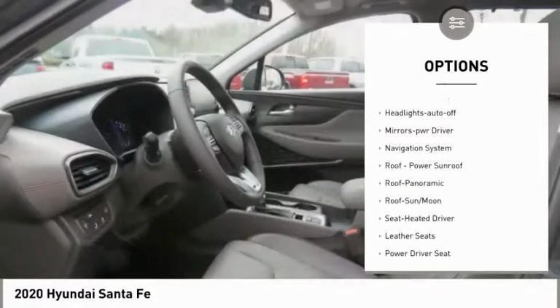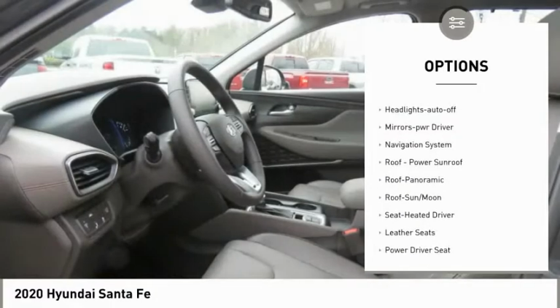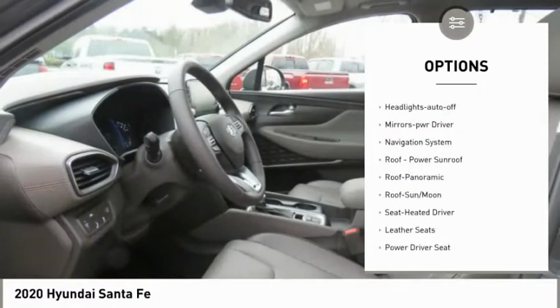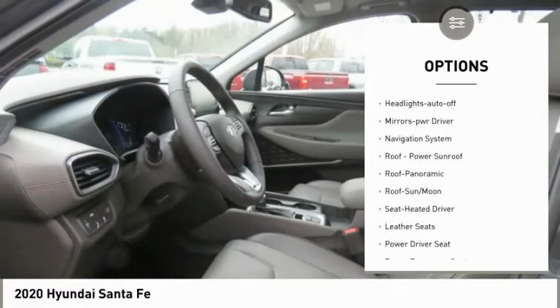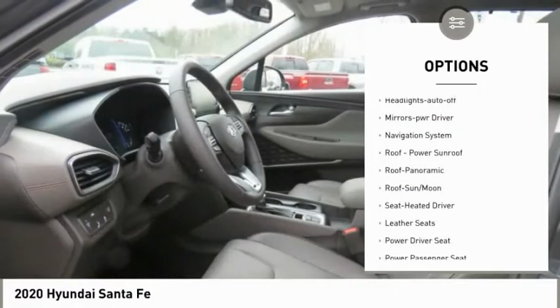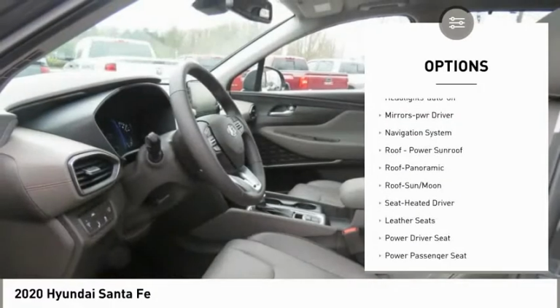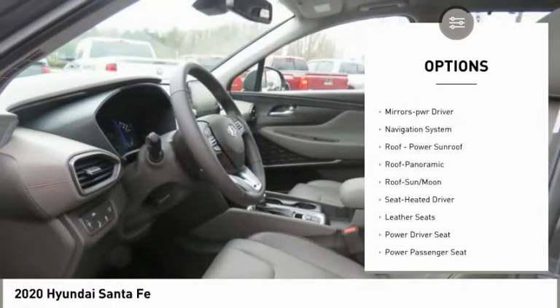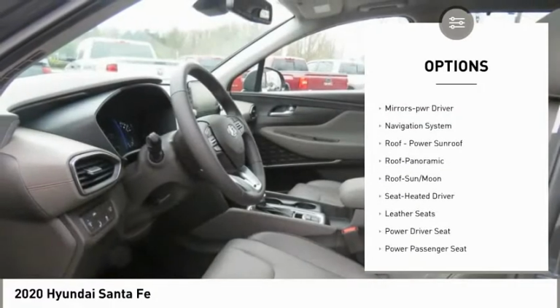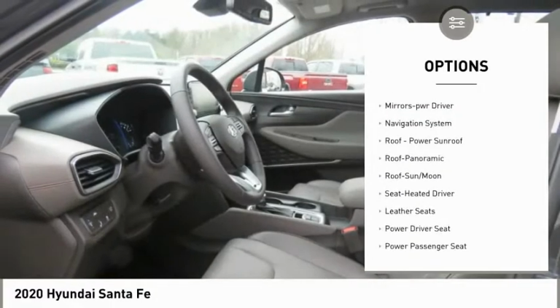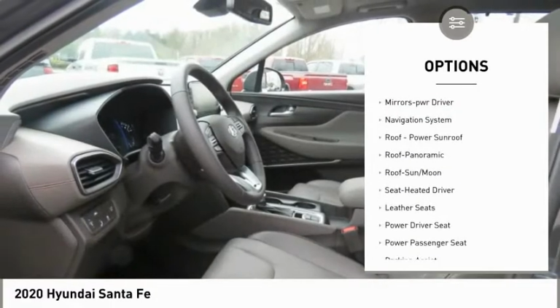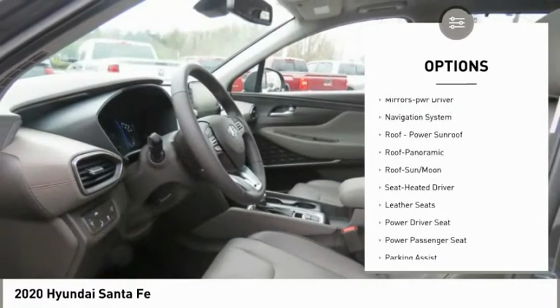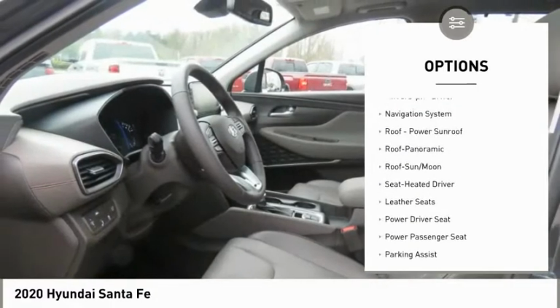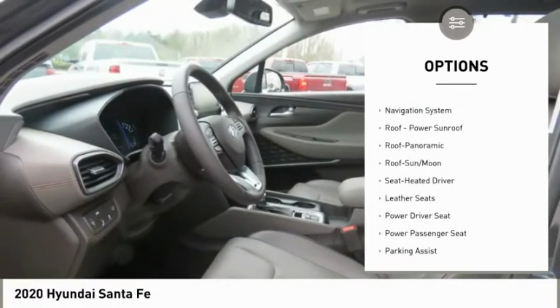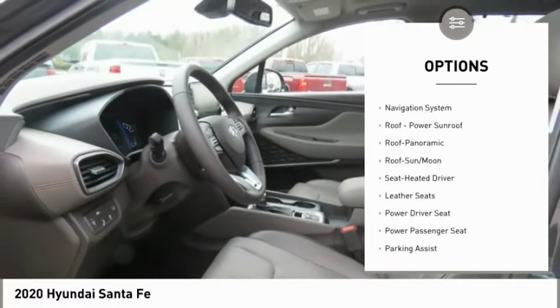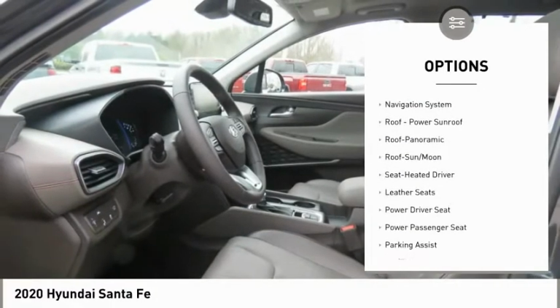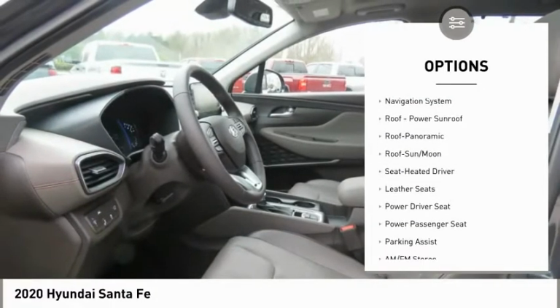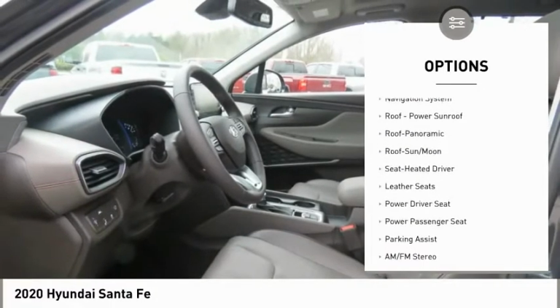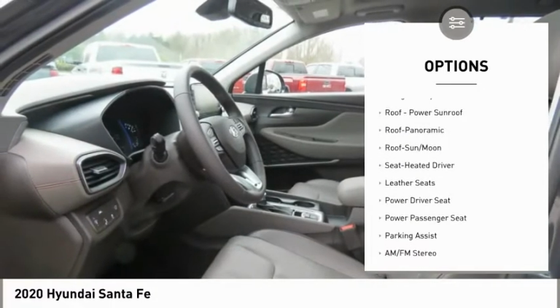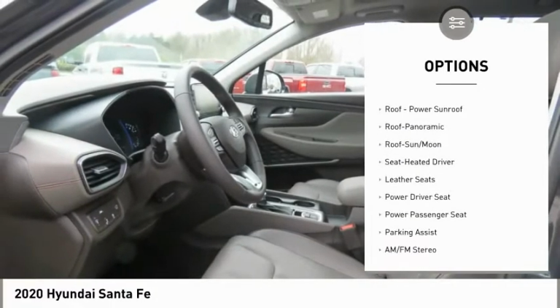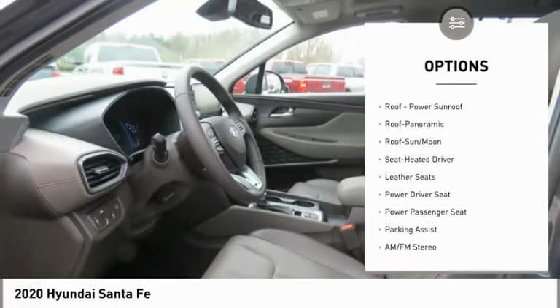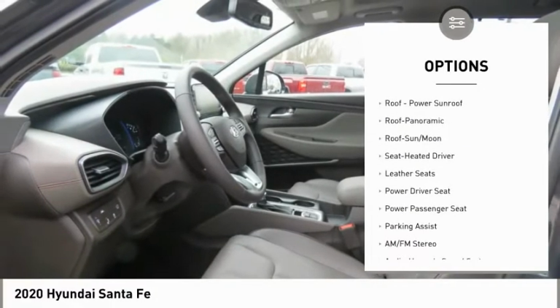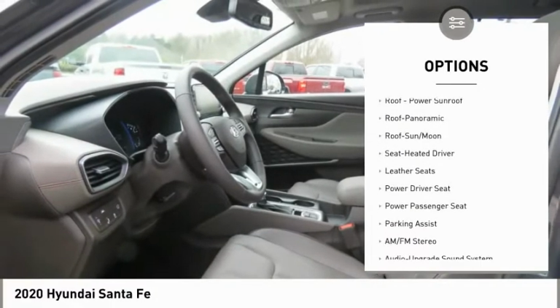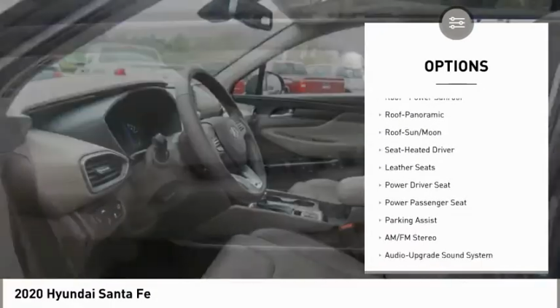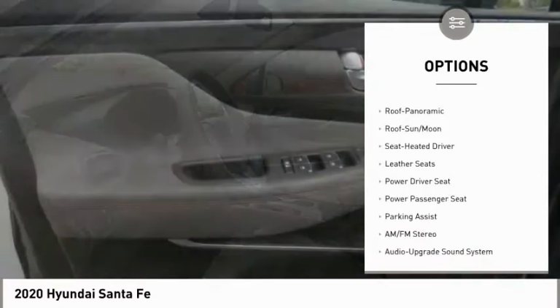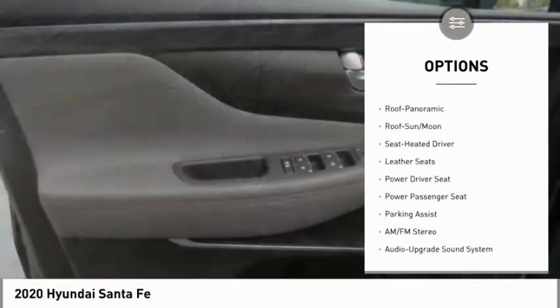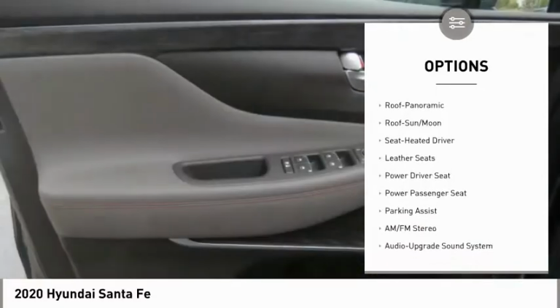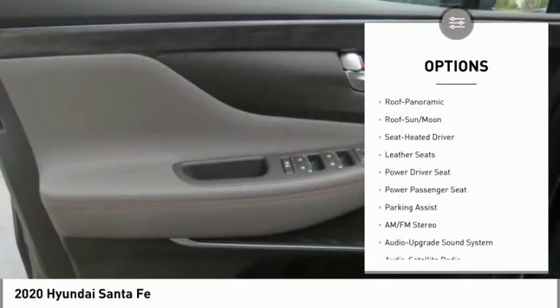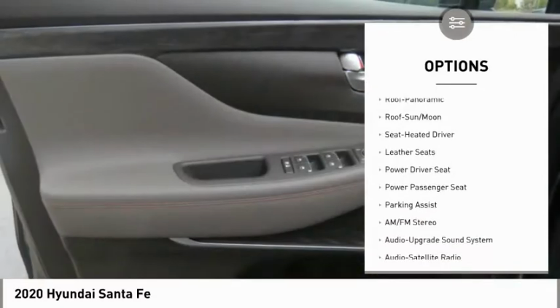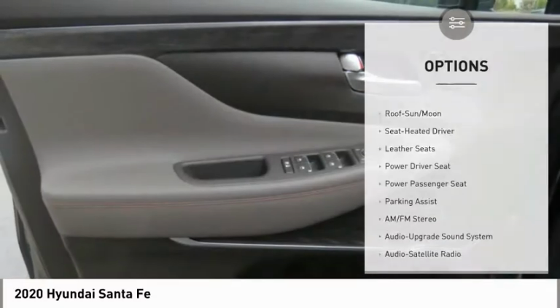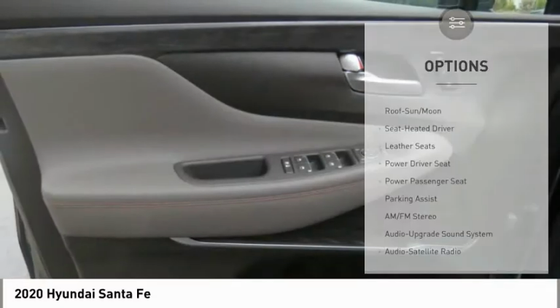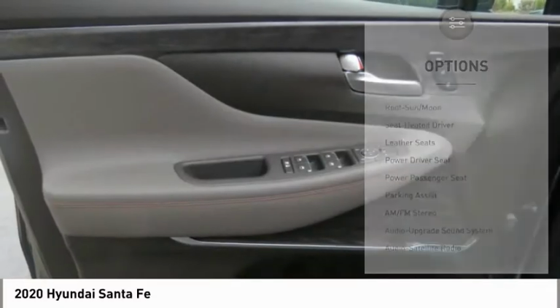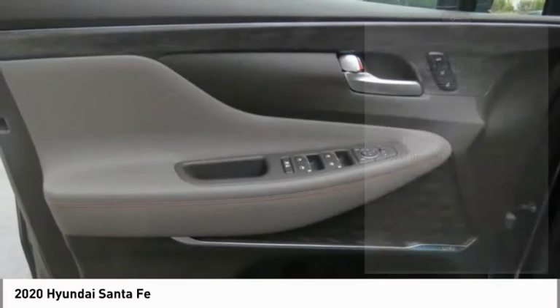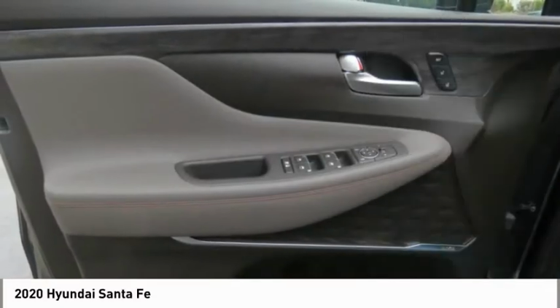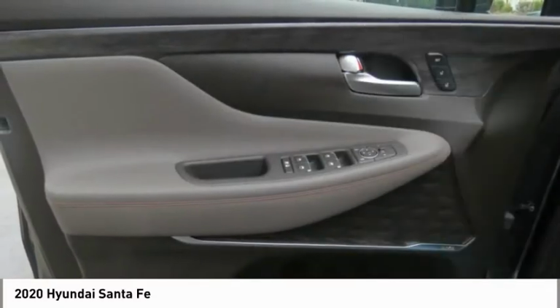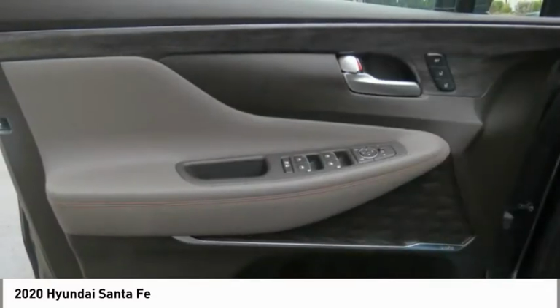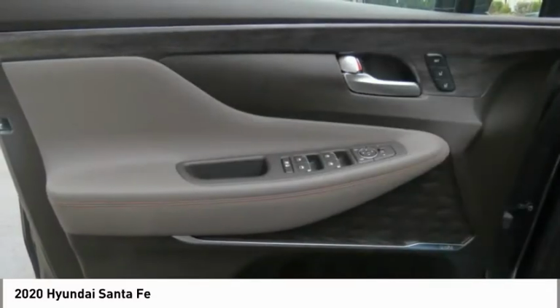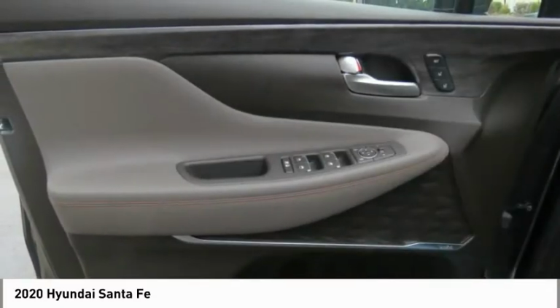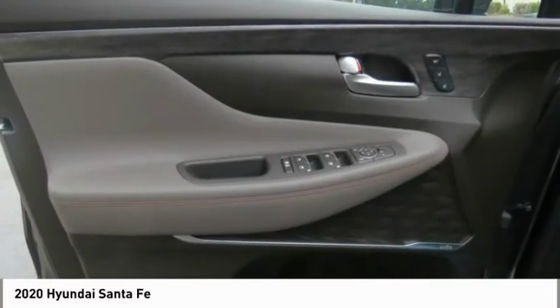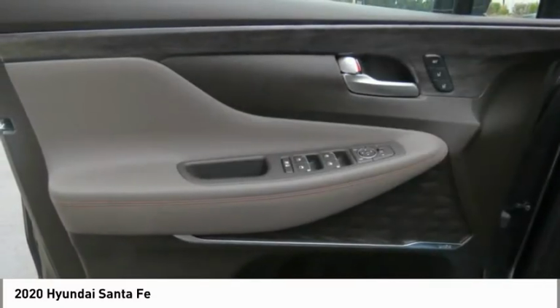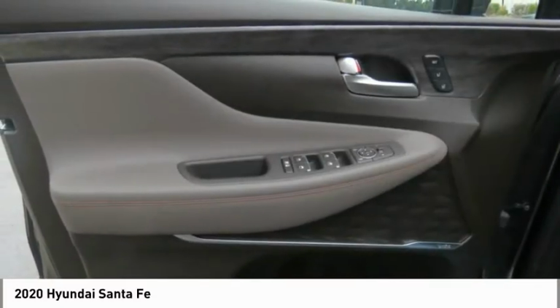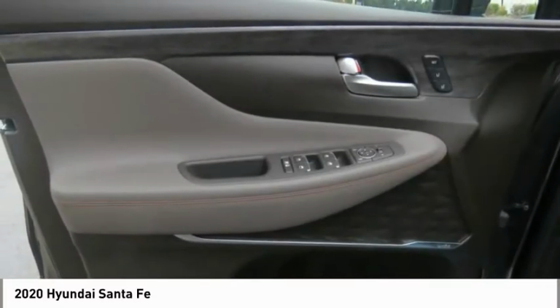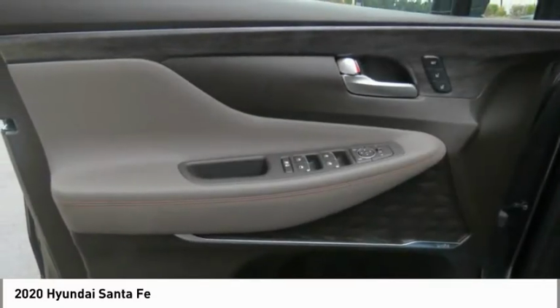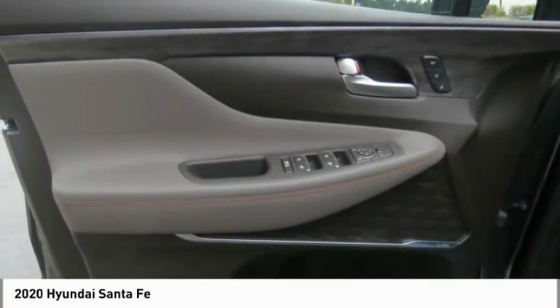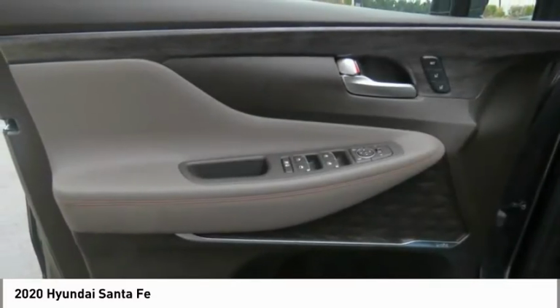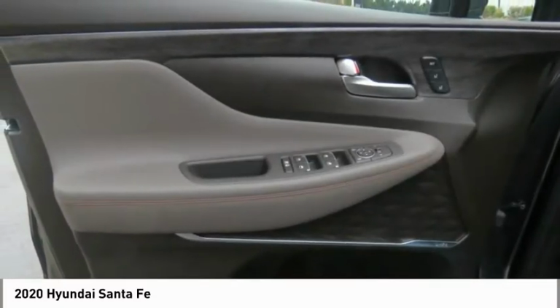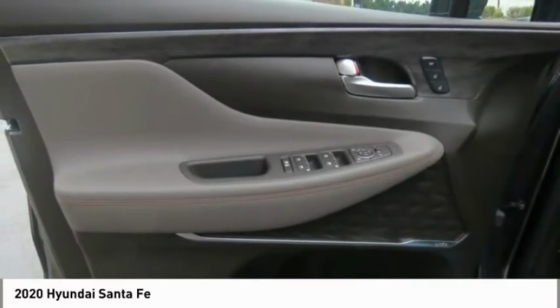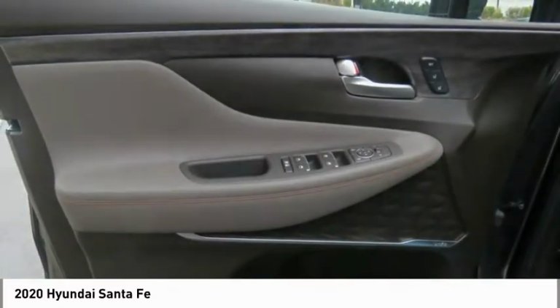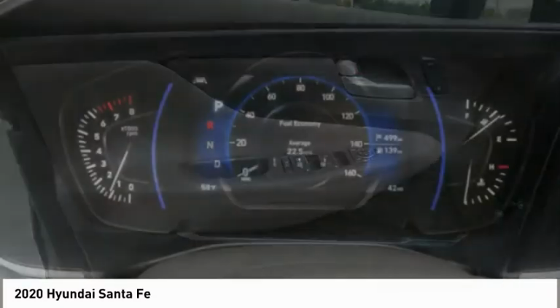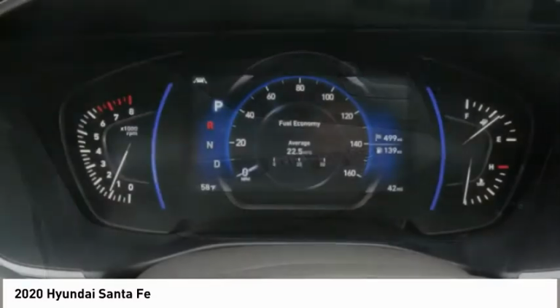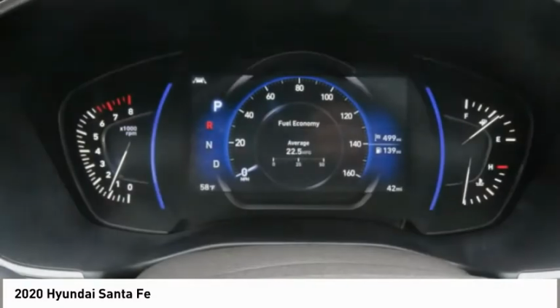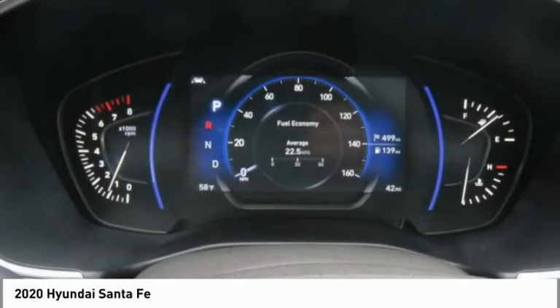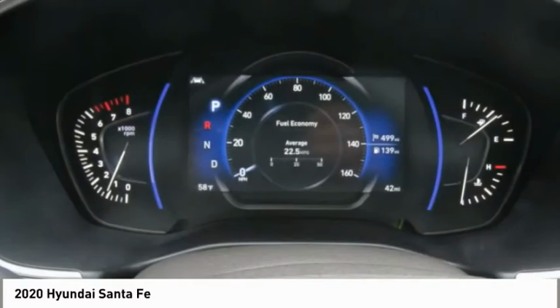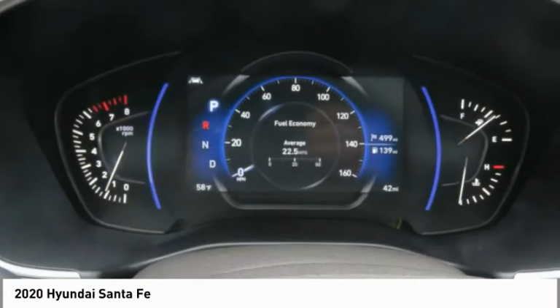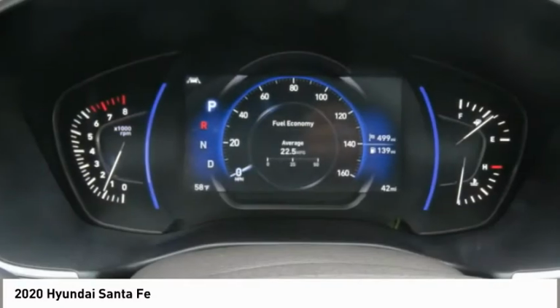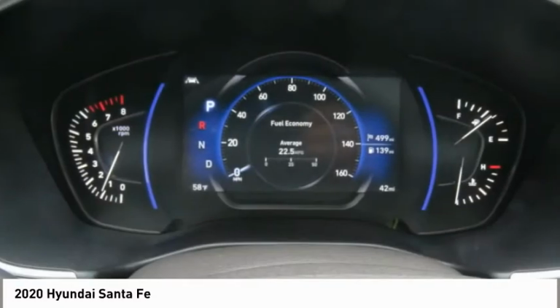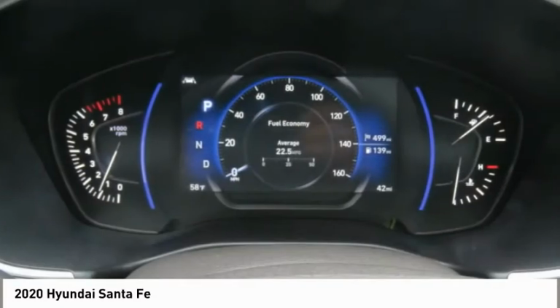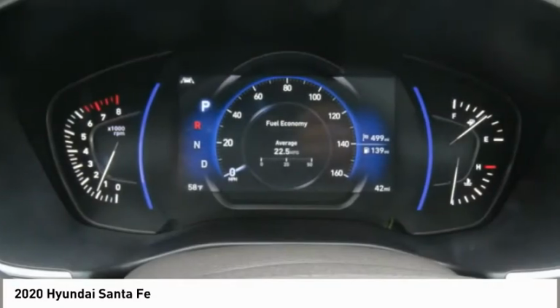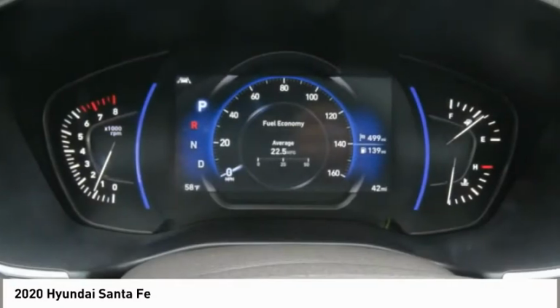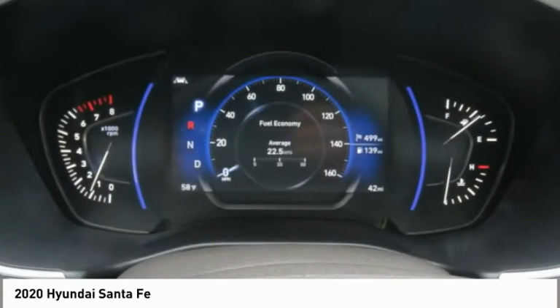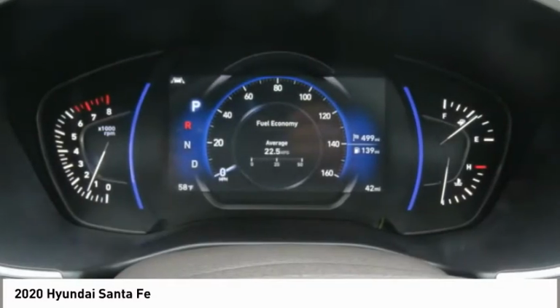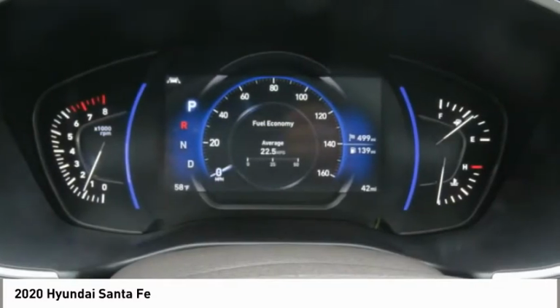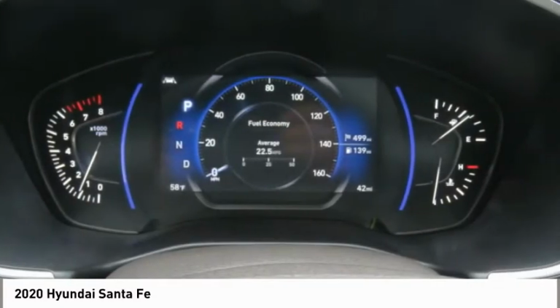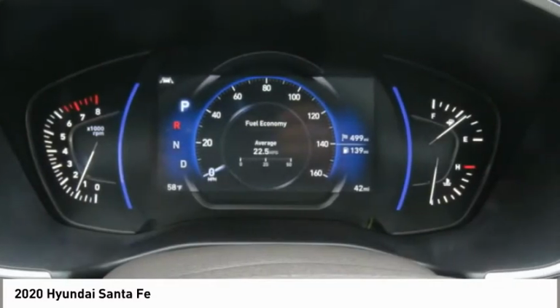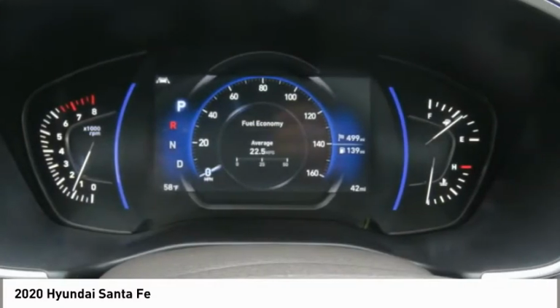Remote keyless entry, fog lights, remote trunk release, FWD, headlights auto off, mirror memory.